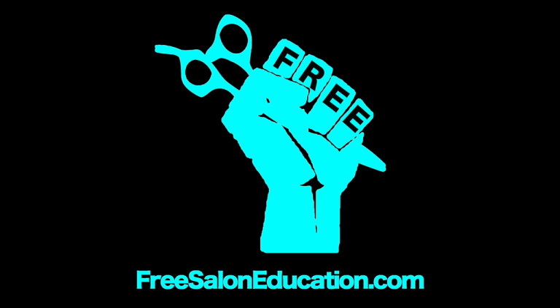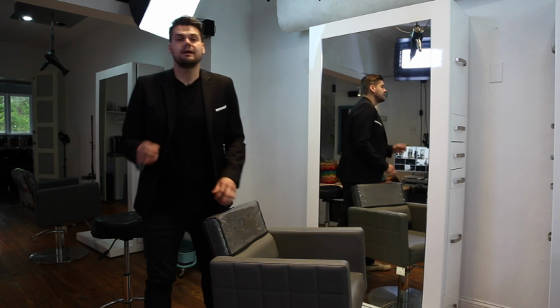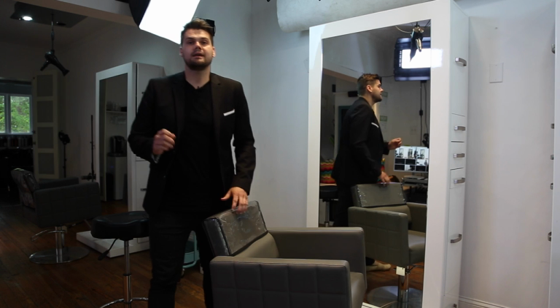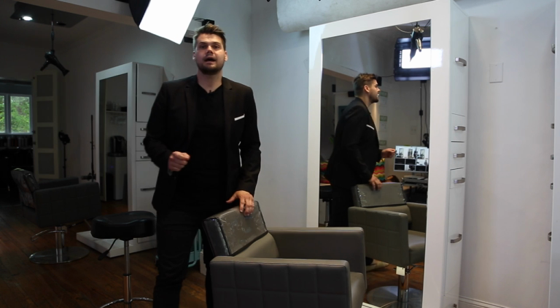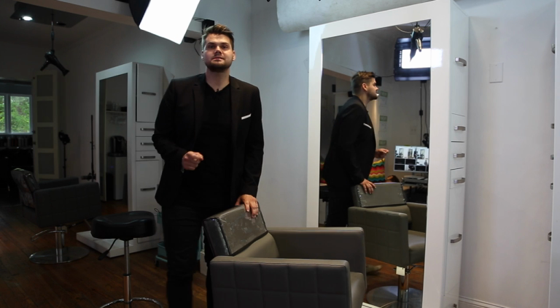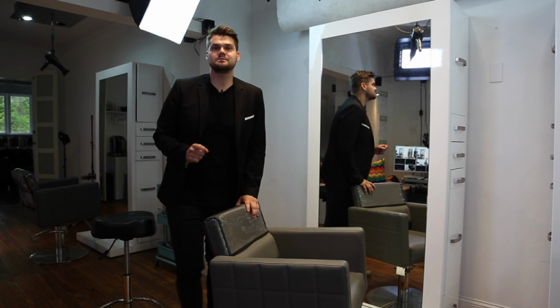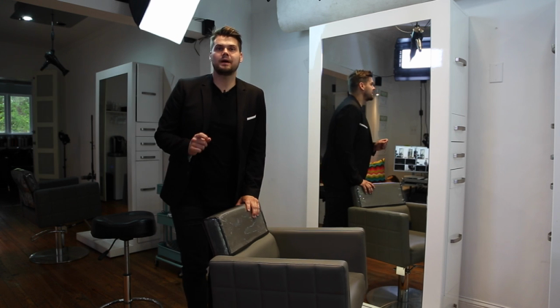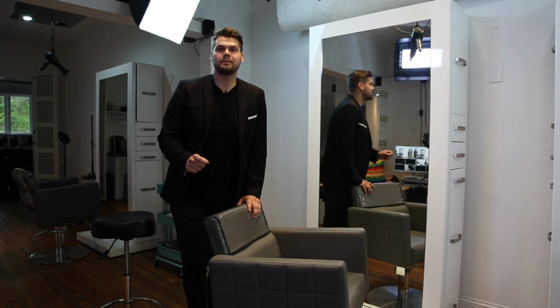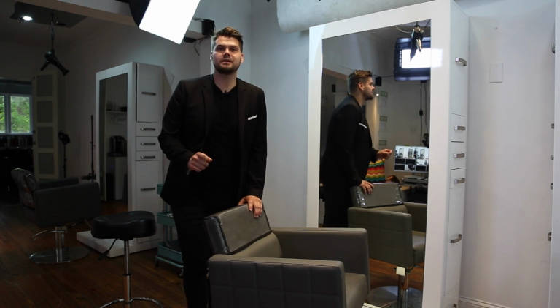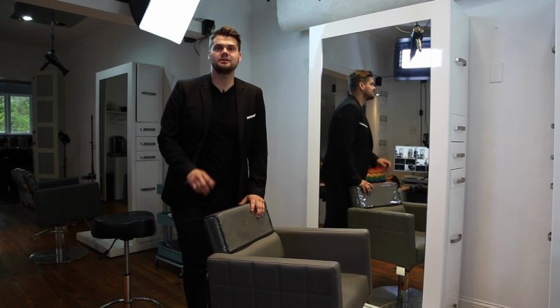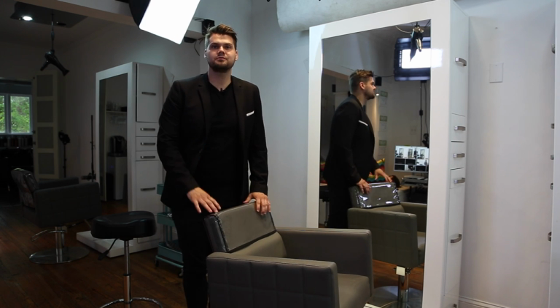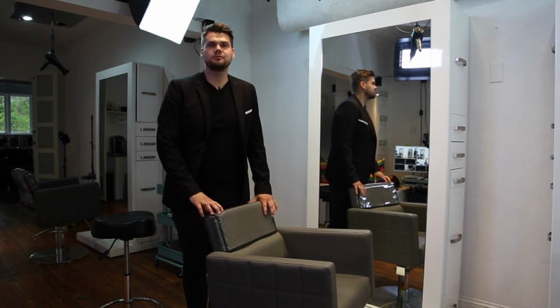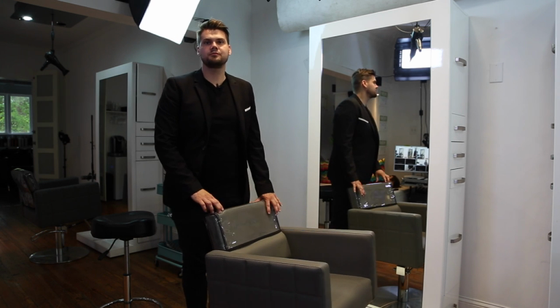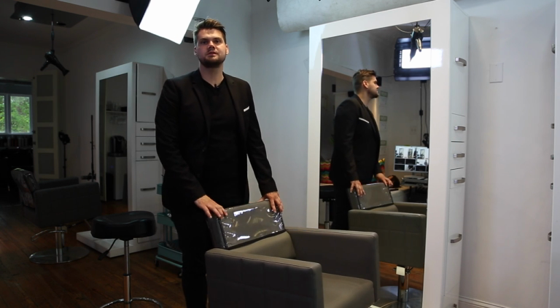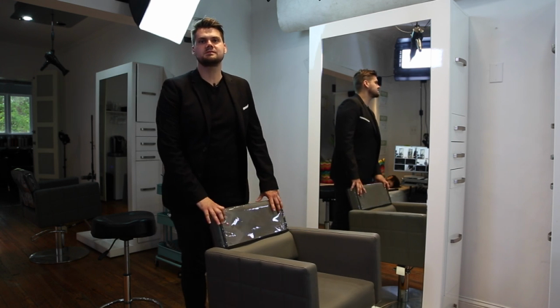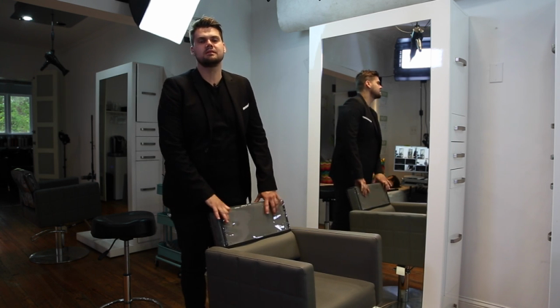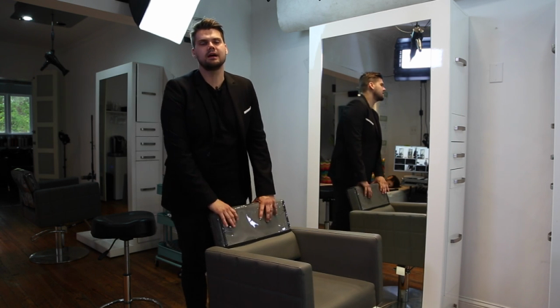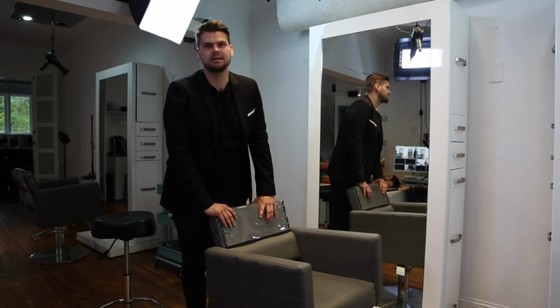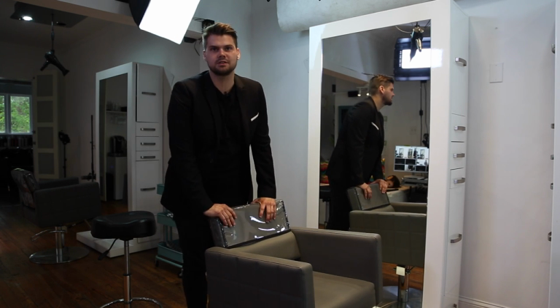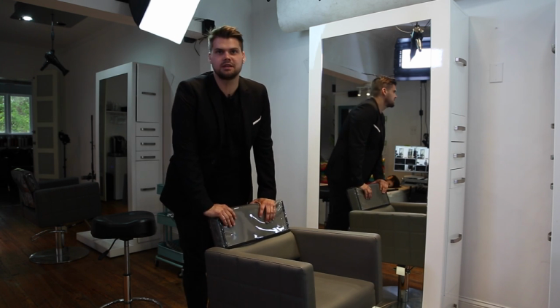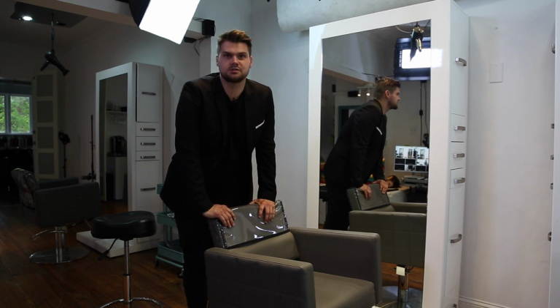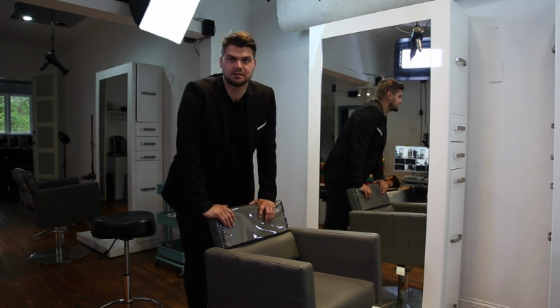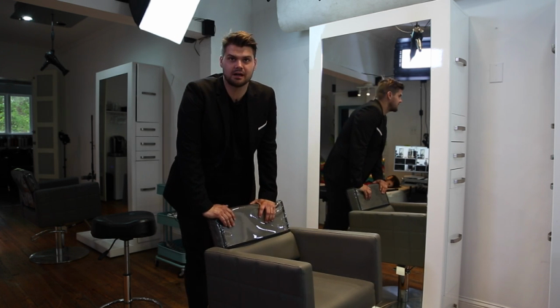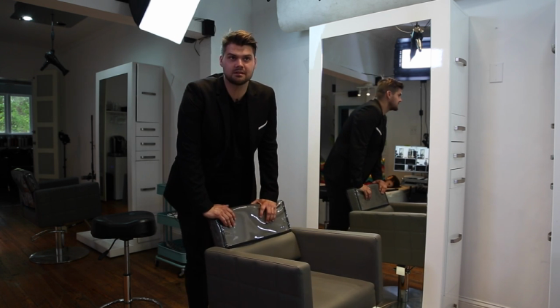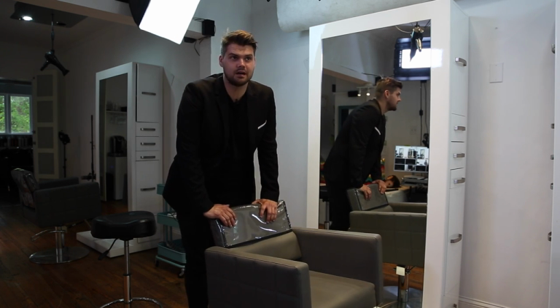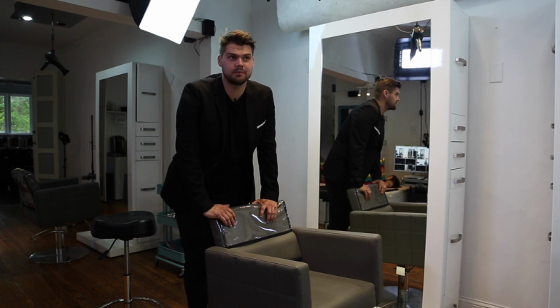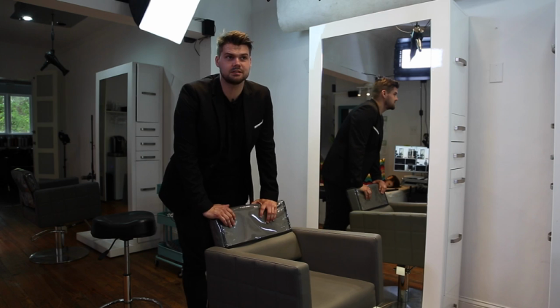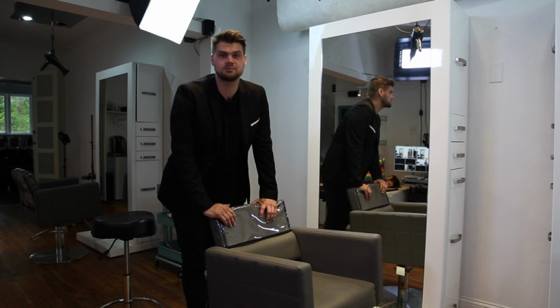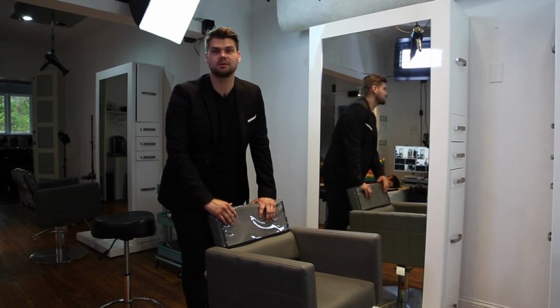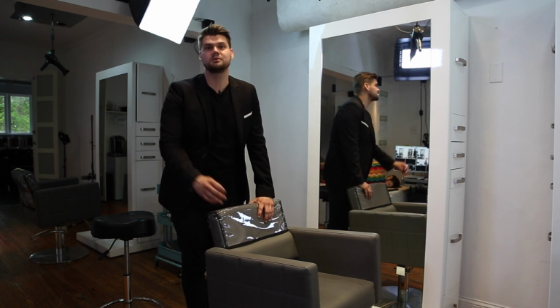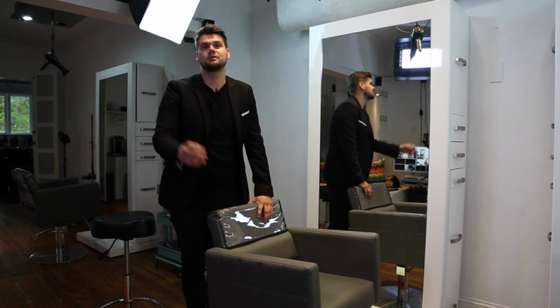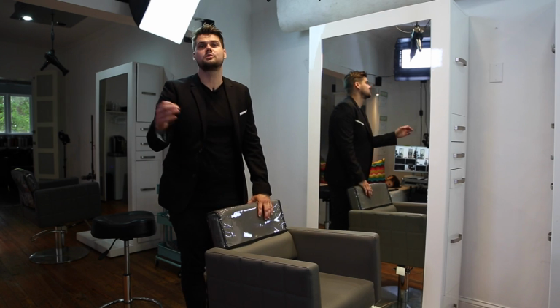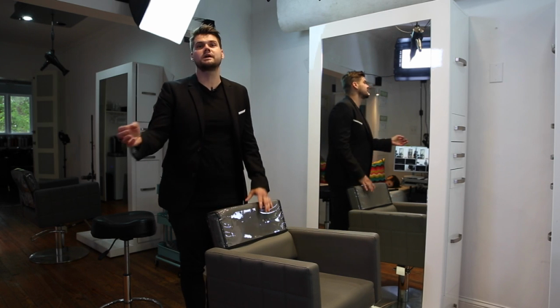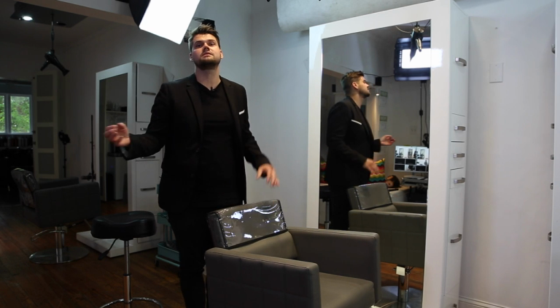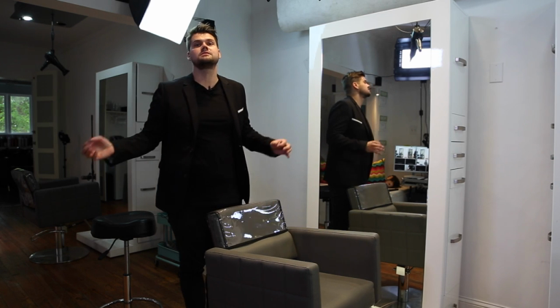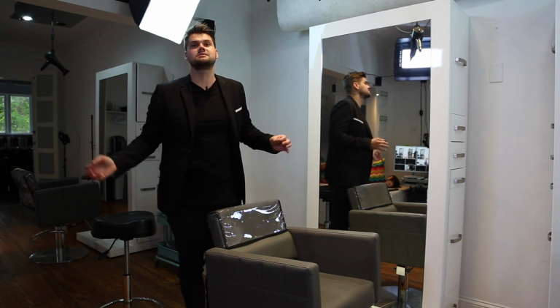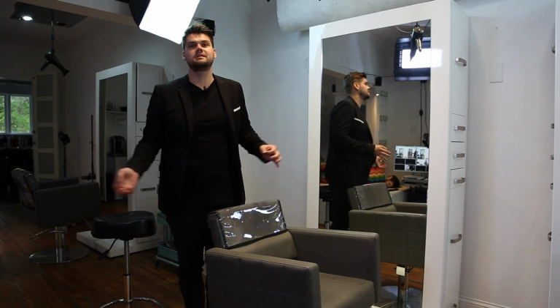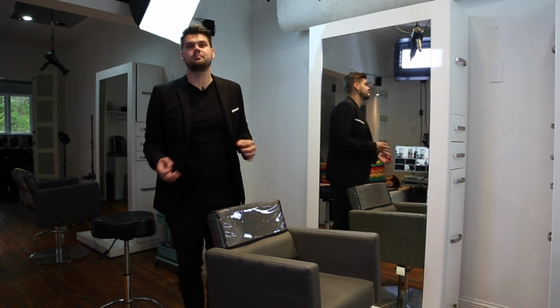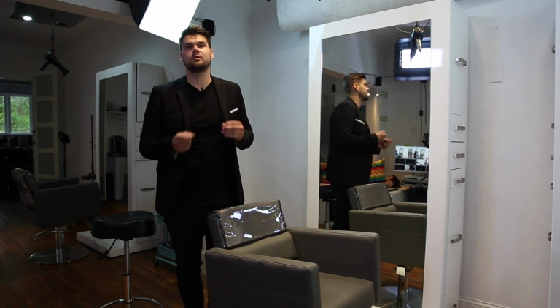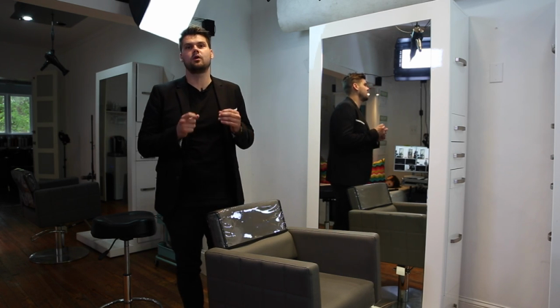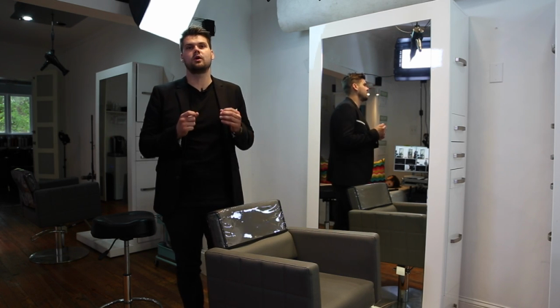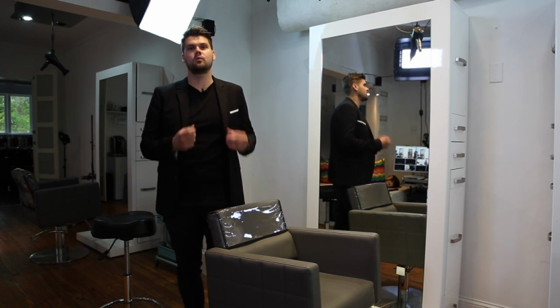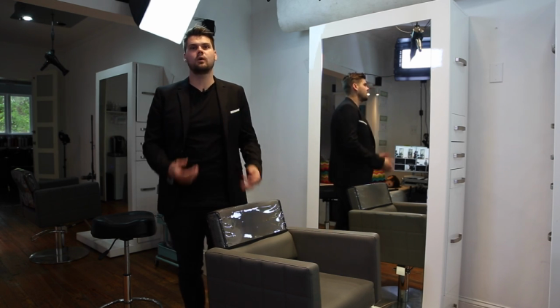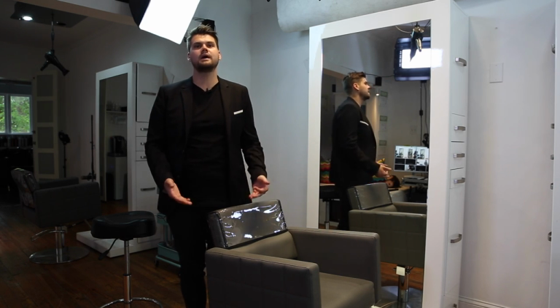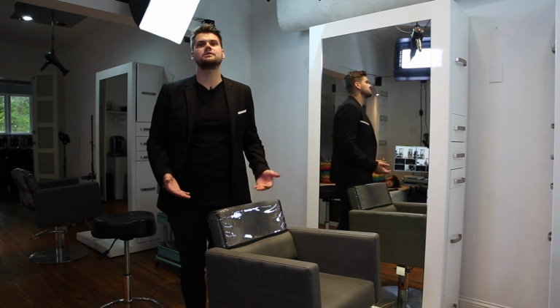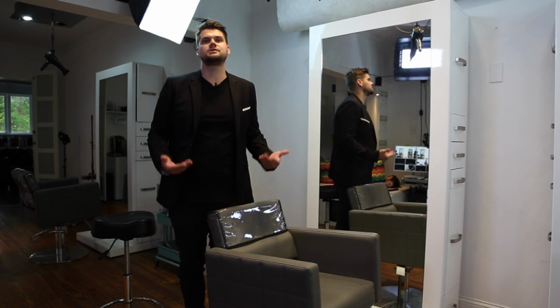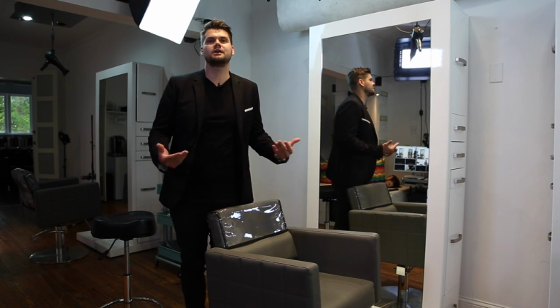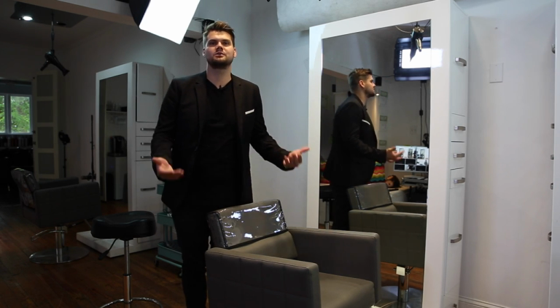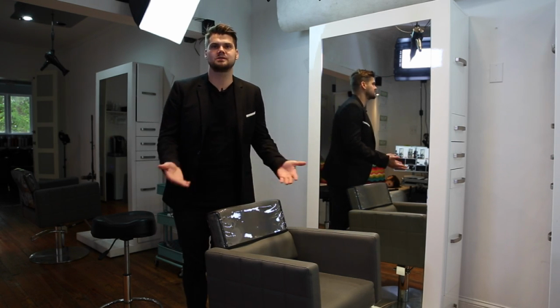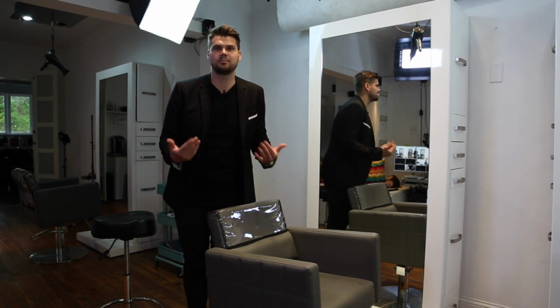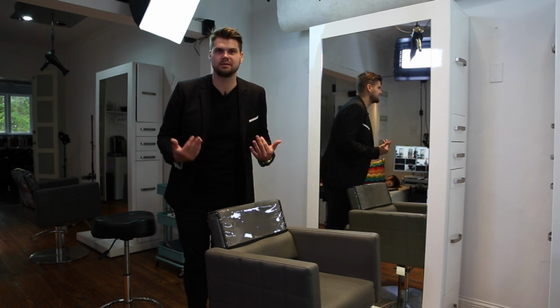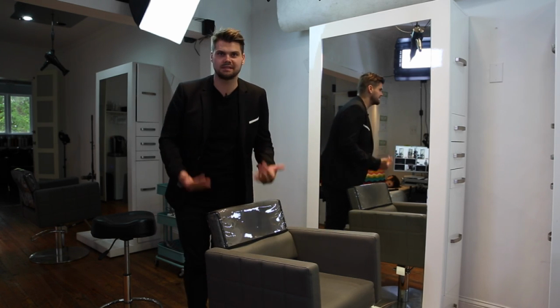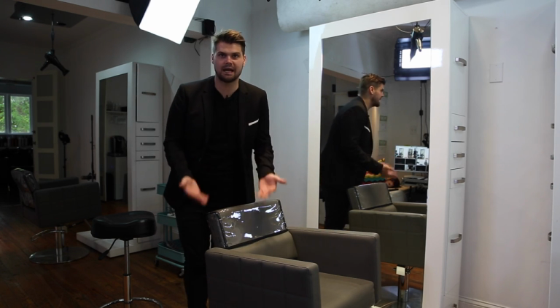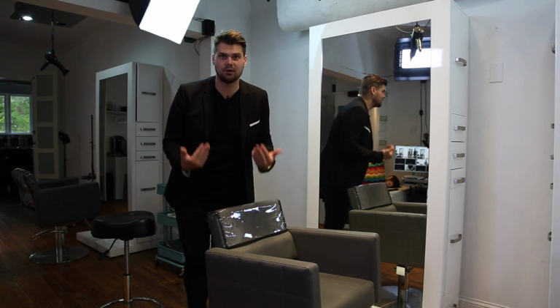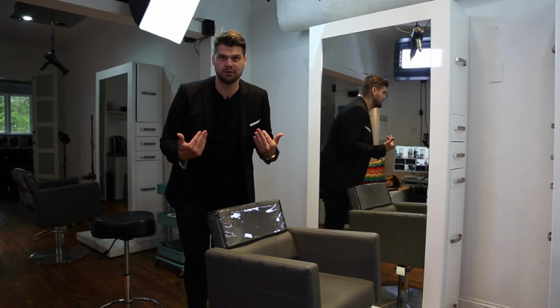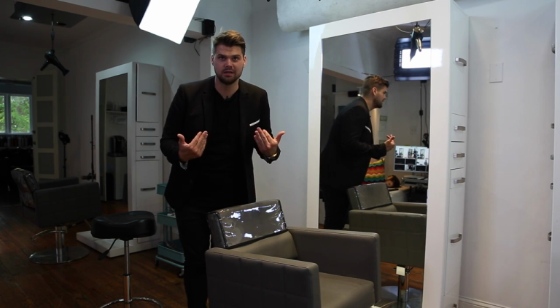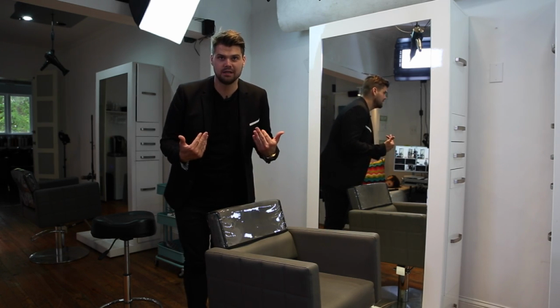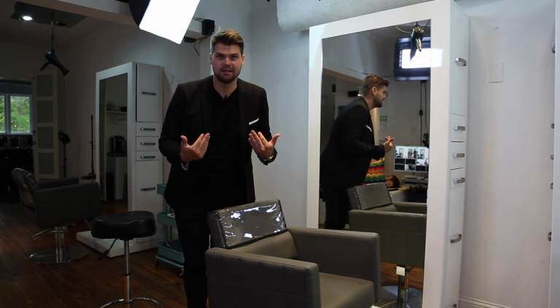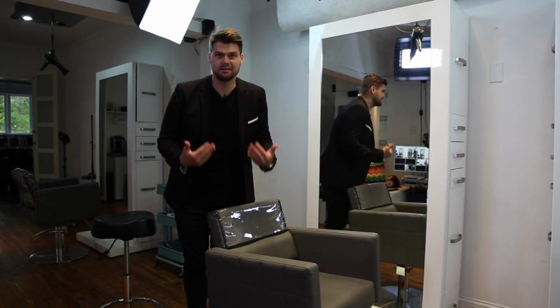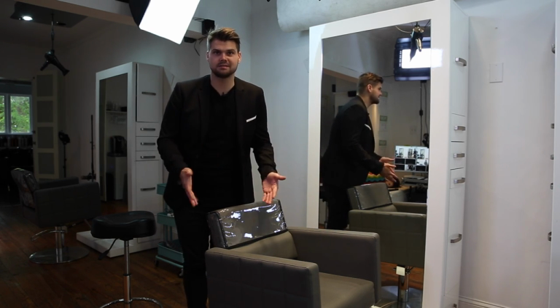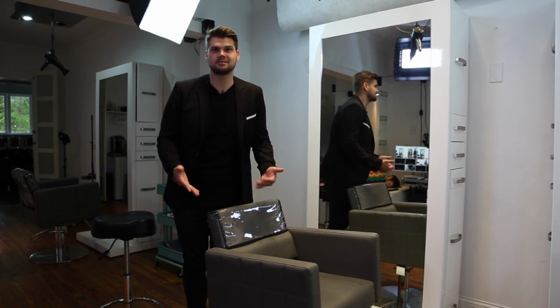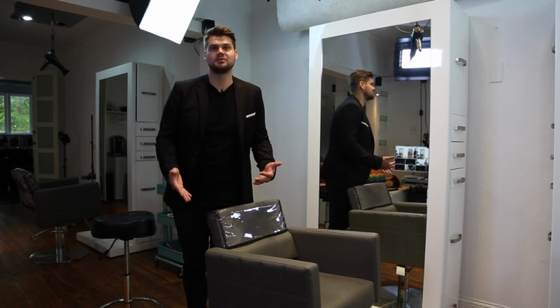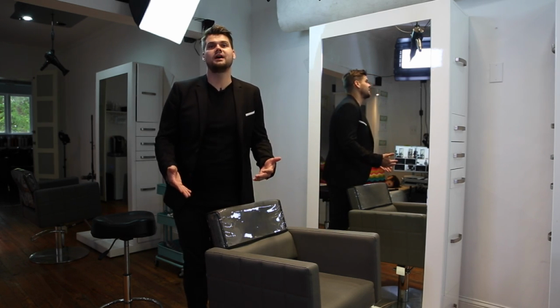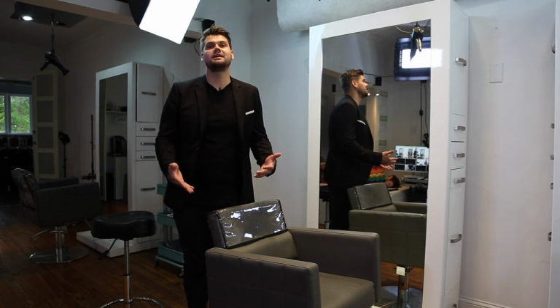Hey guys, Matt Beck here from freesaloneducation.com and I just want to do a quick little tip on why your chair goes up and down in the salon.